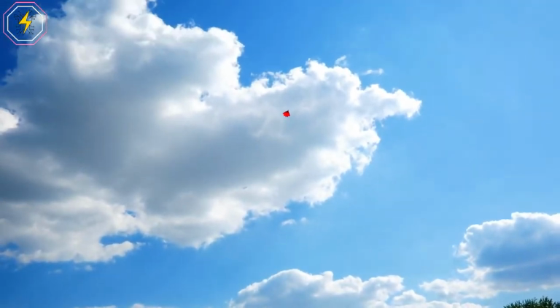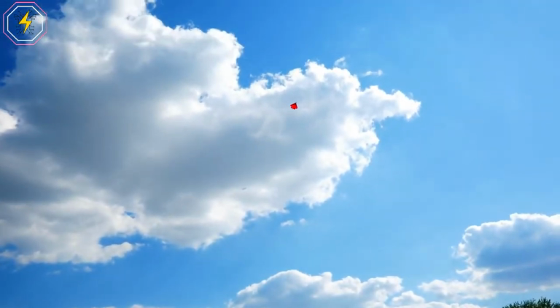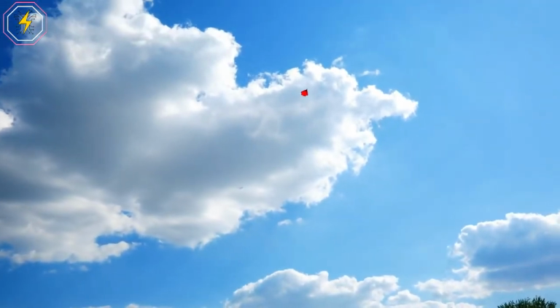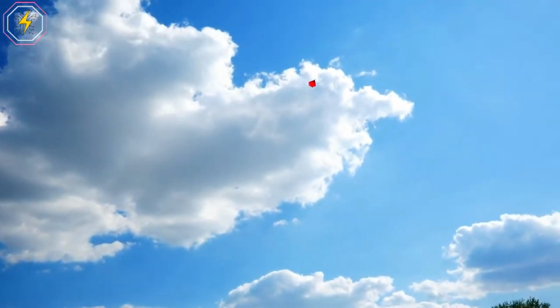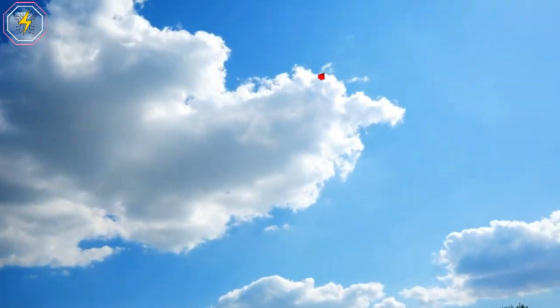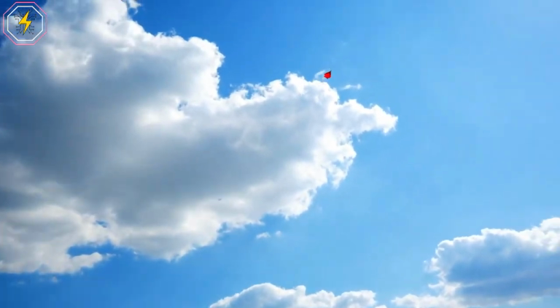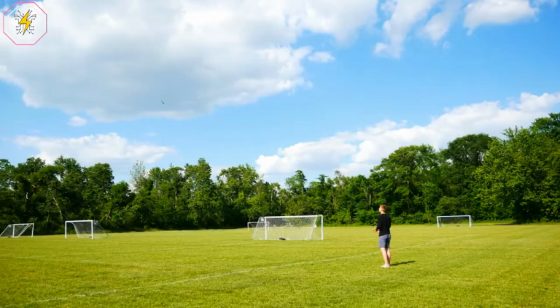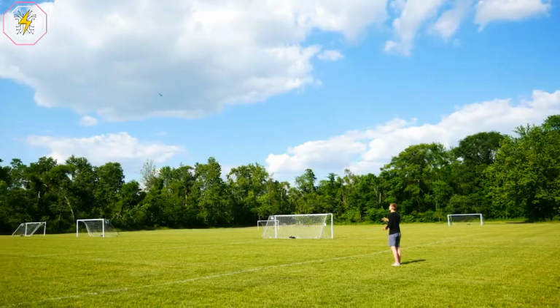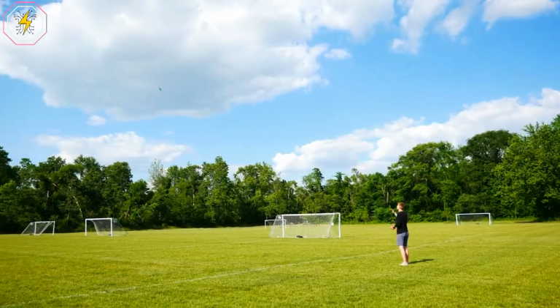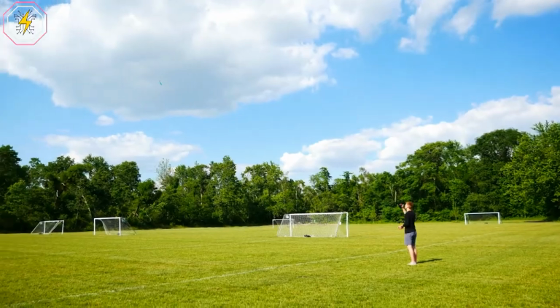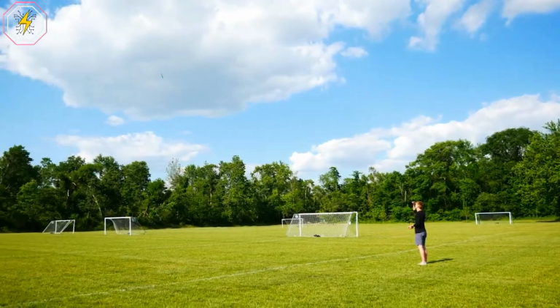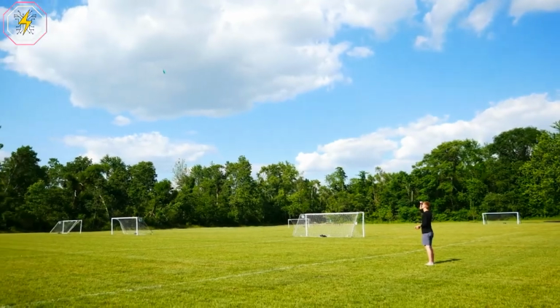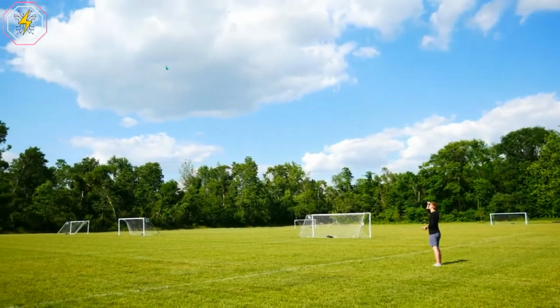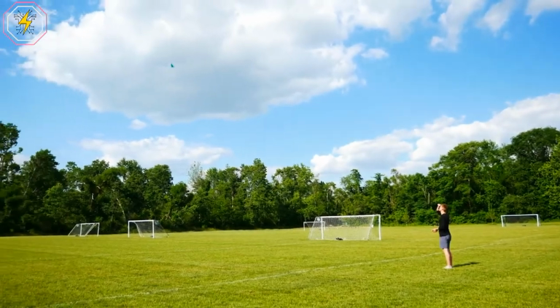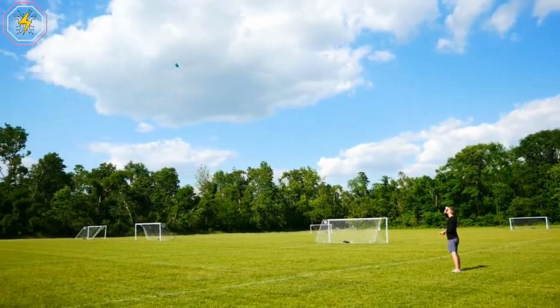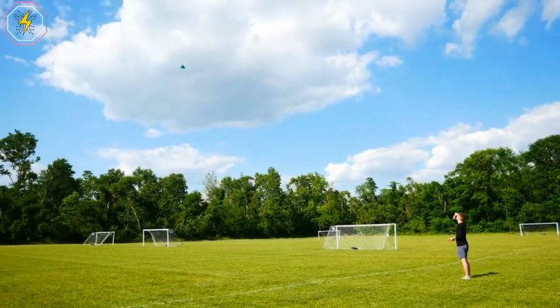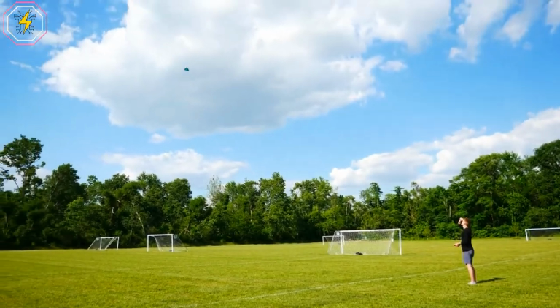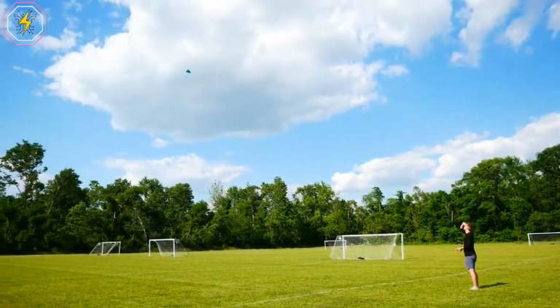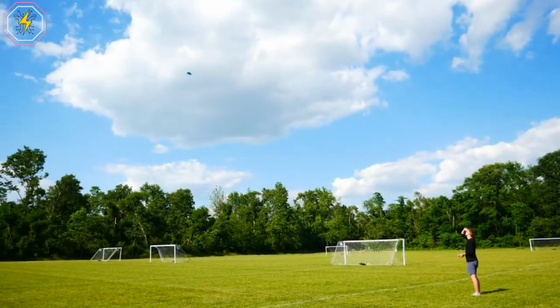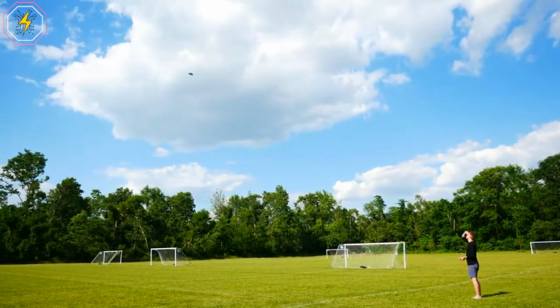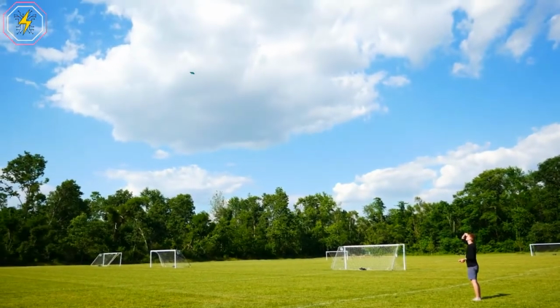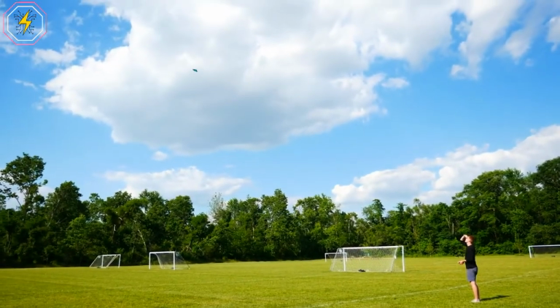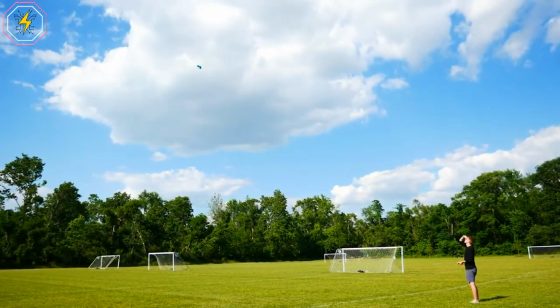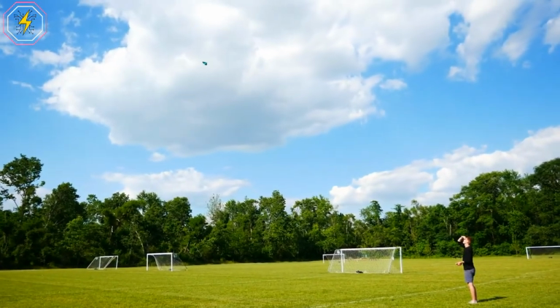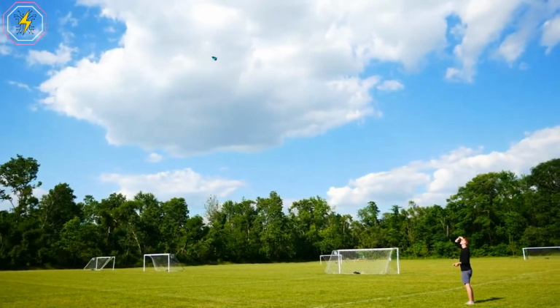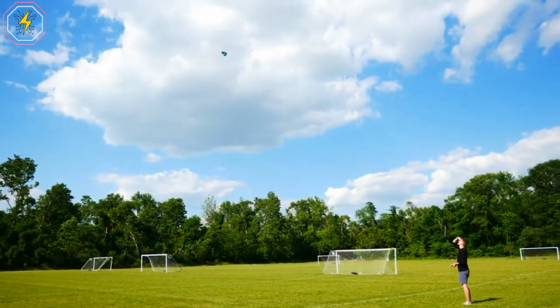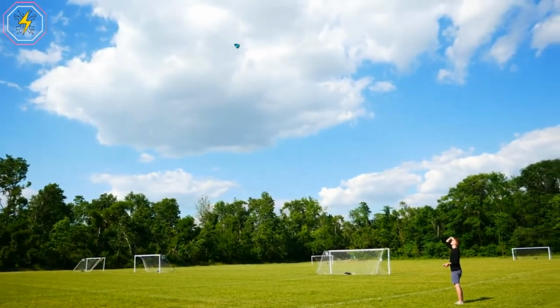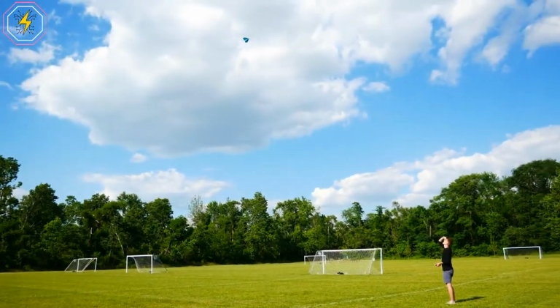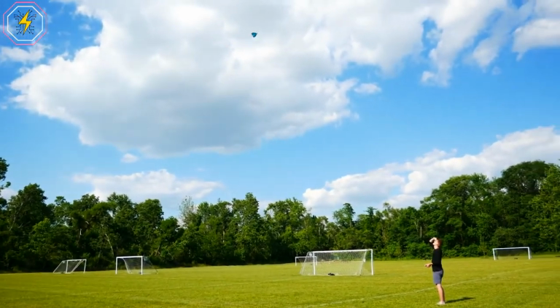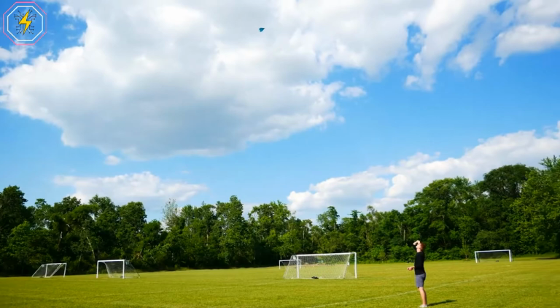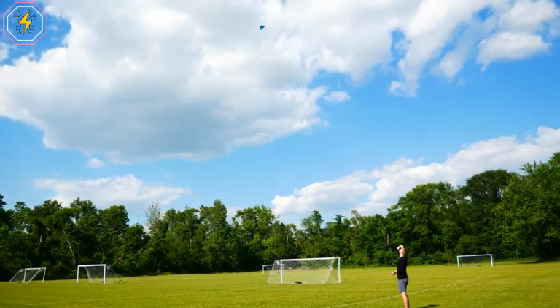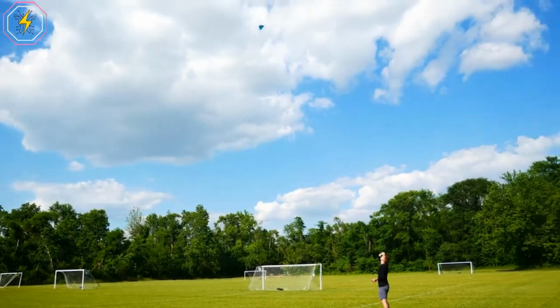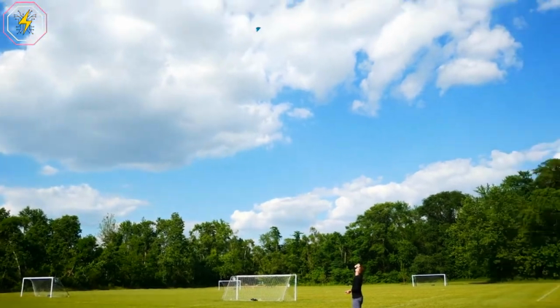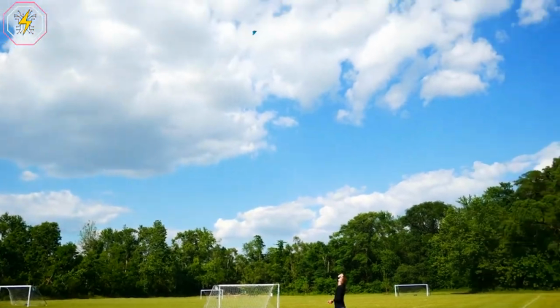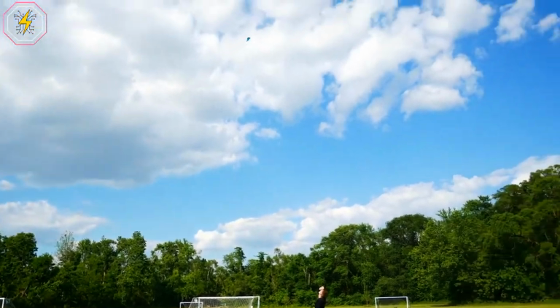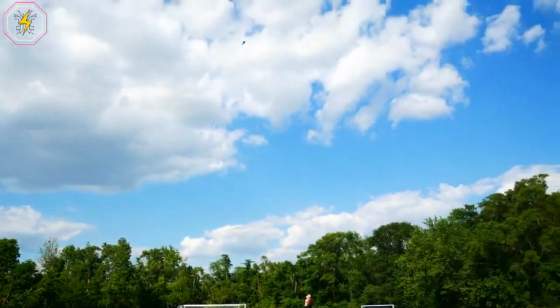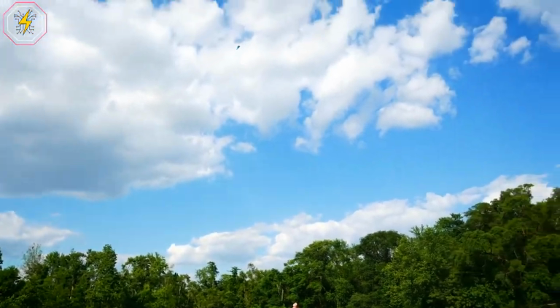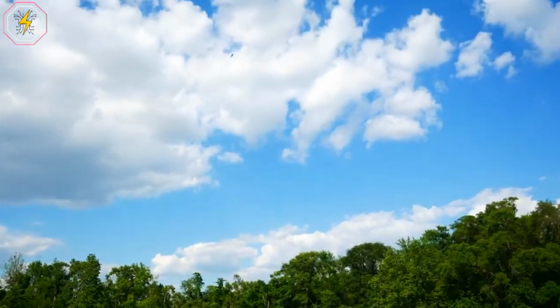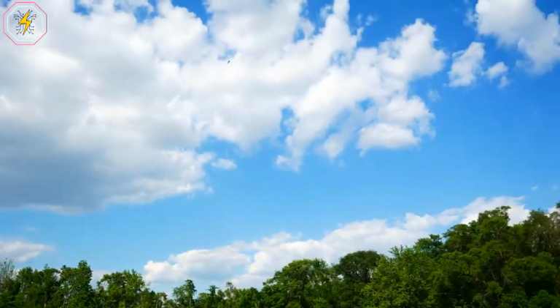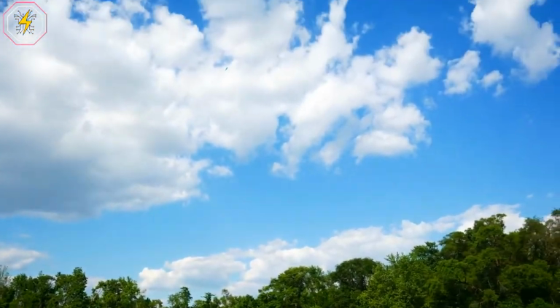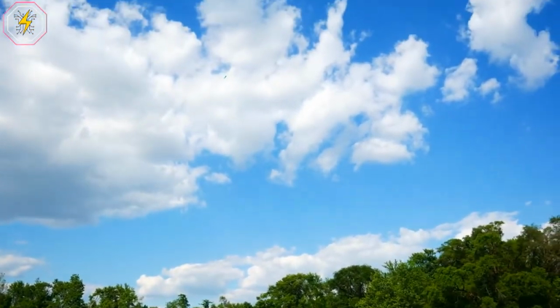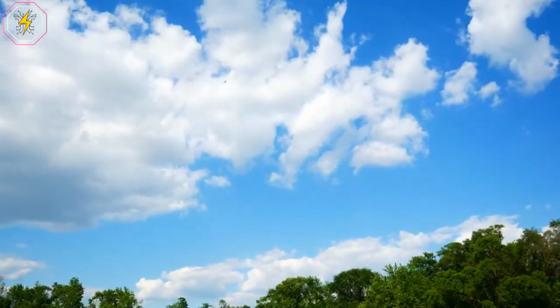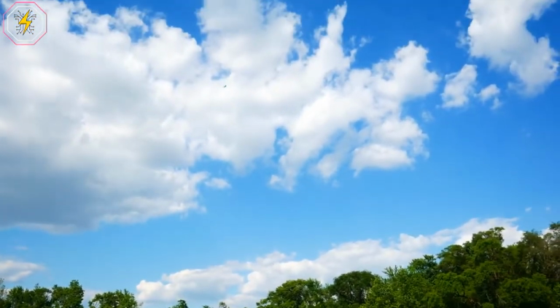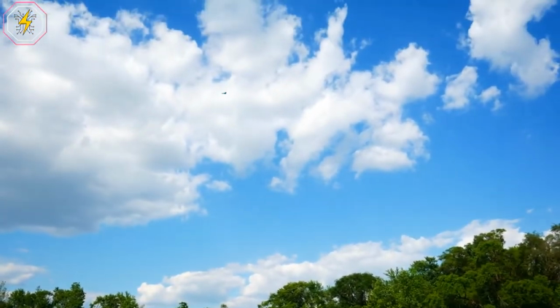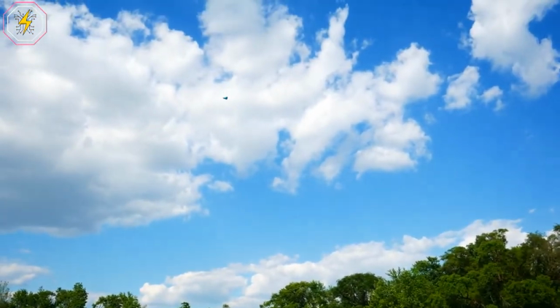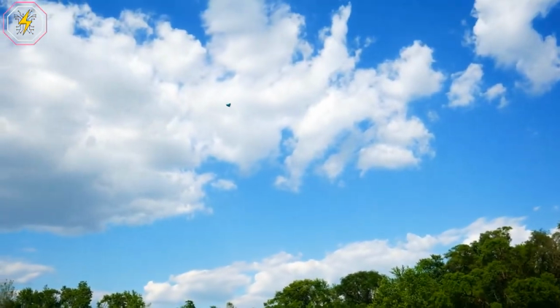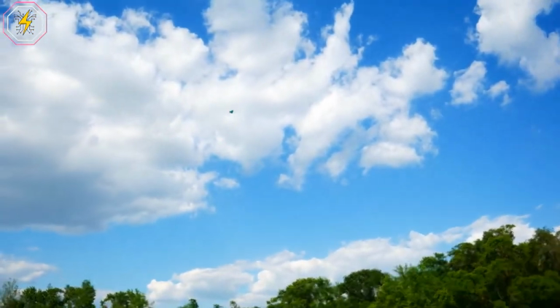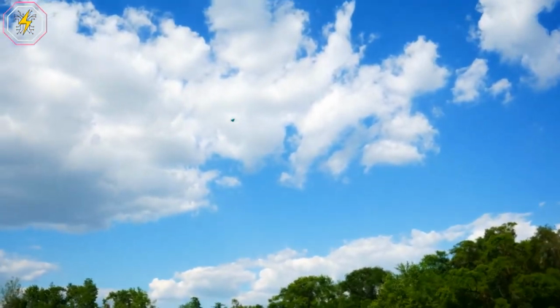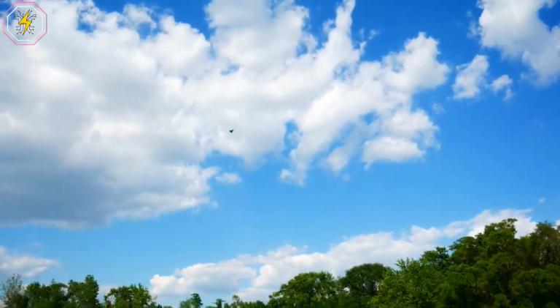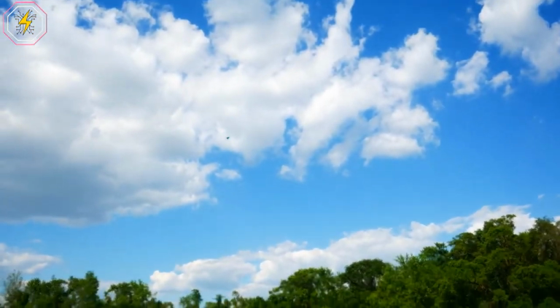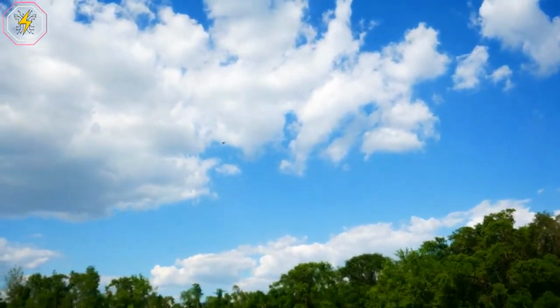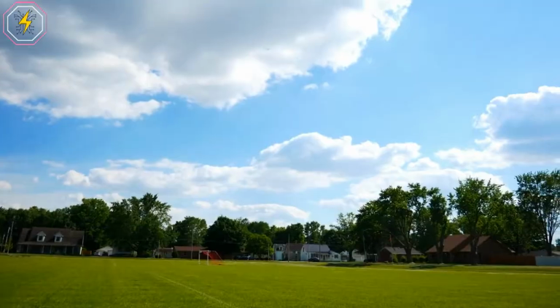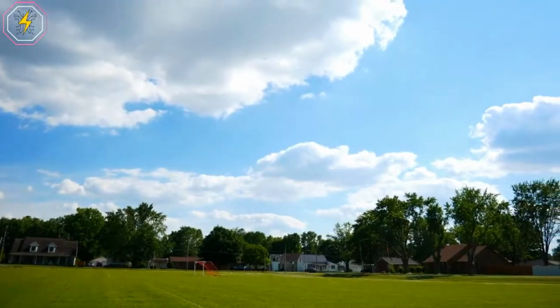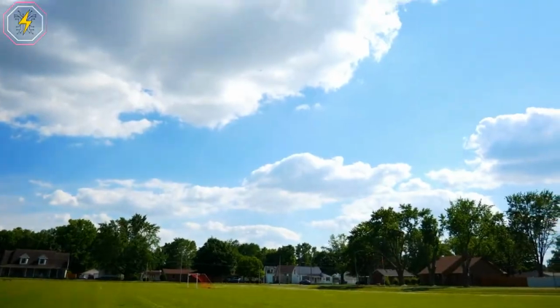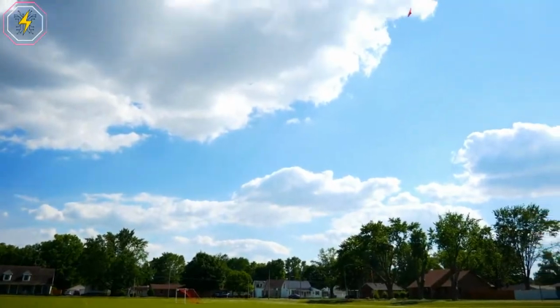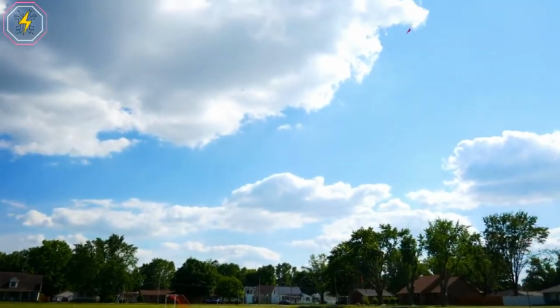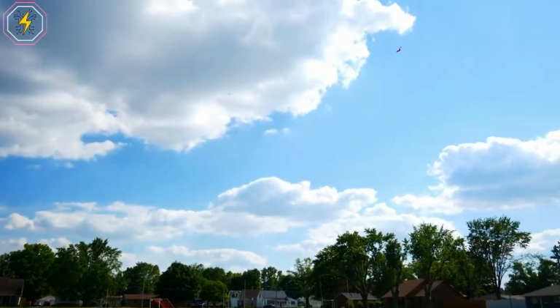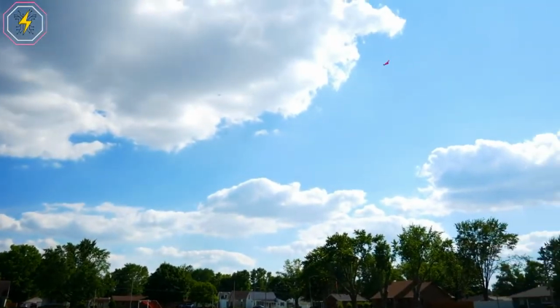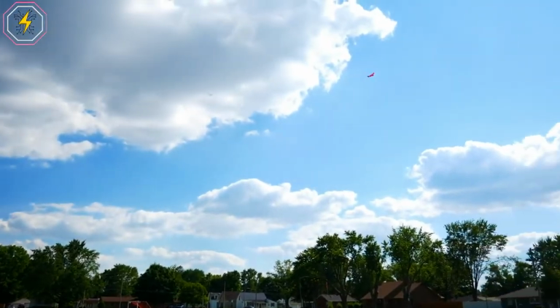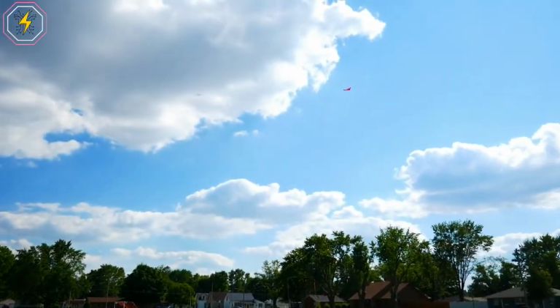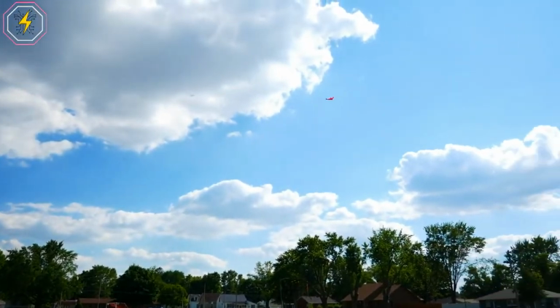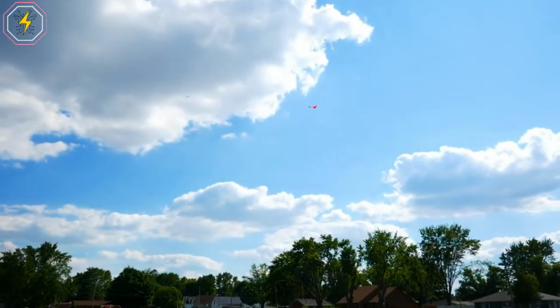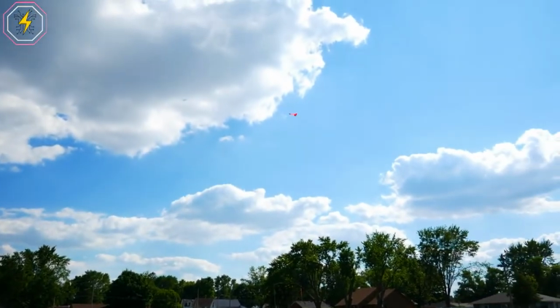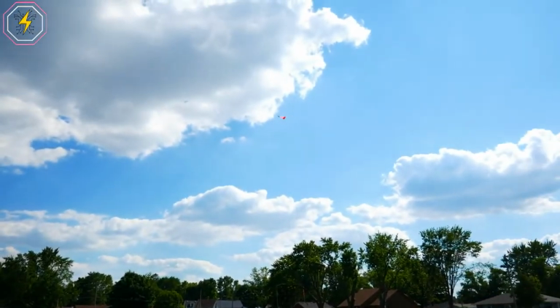Thanks to its ultra-durable carbon fiber construction, you can use and reuse this paper airplane for endless enjoyment and family bonding time.